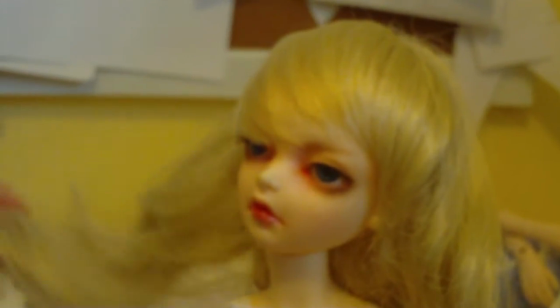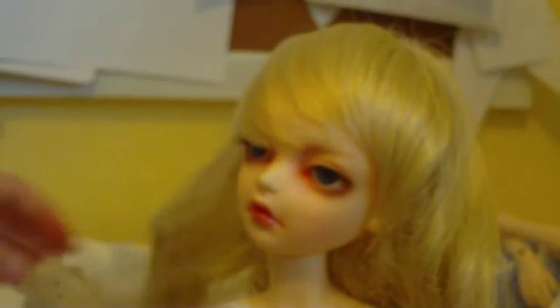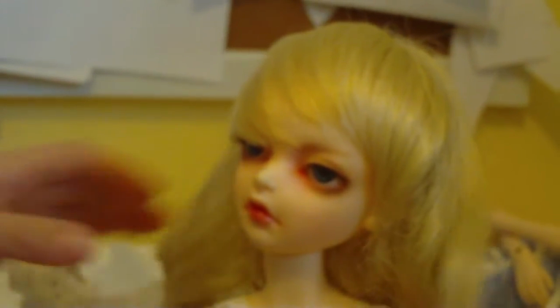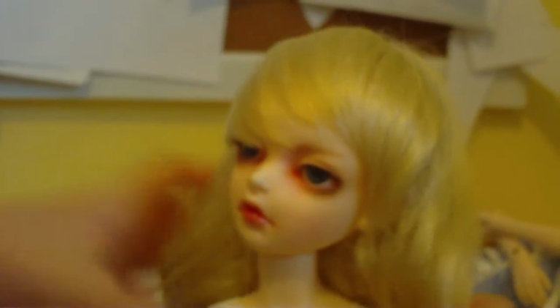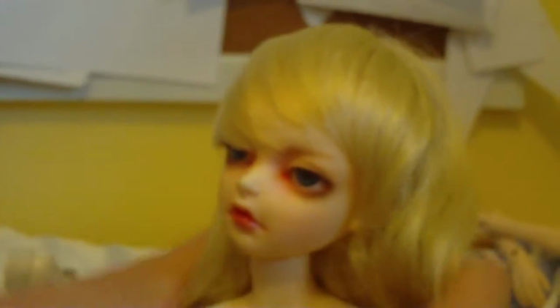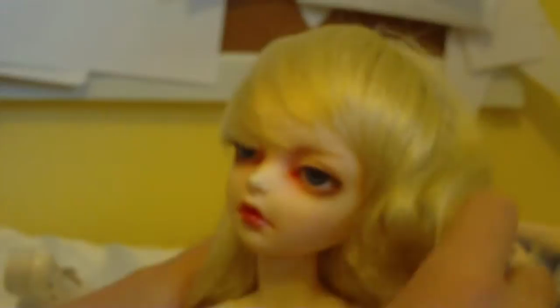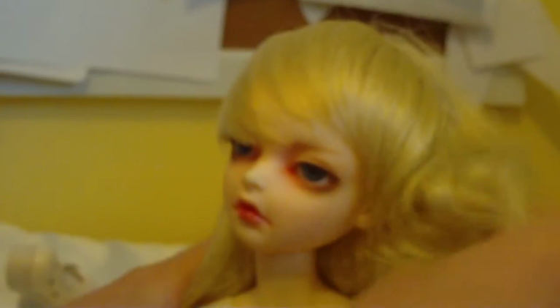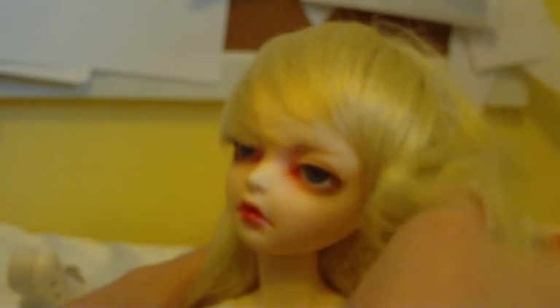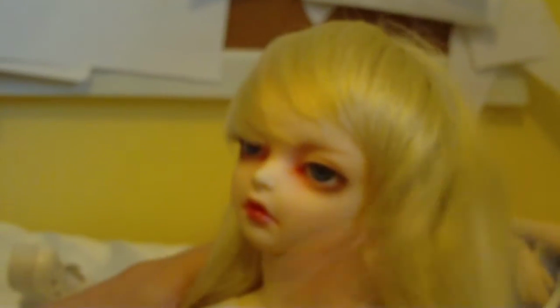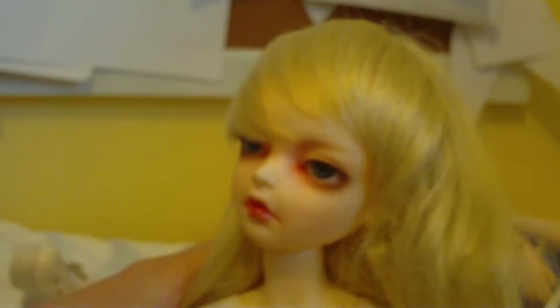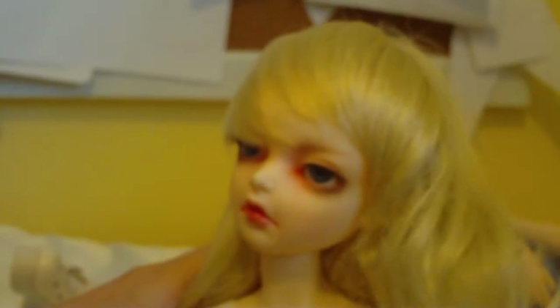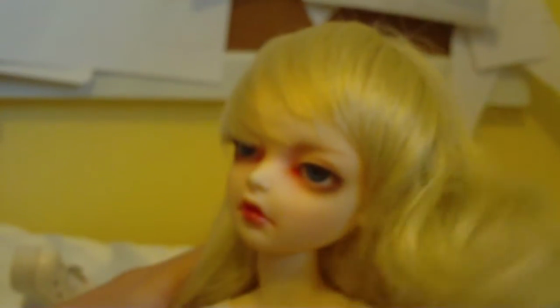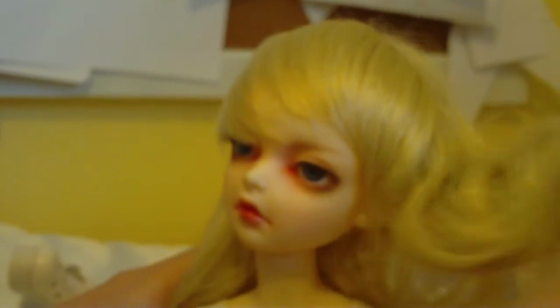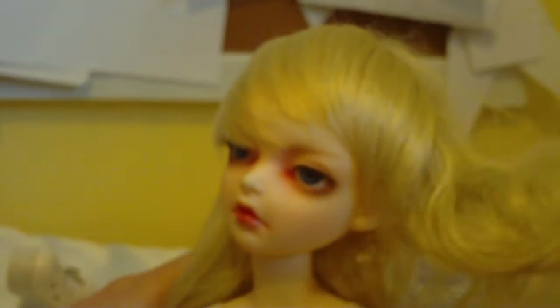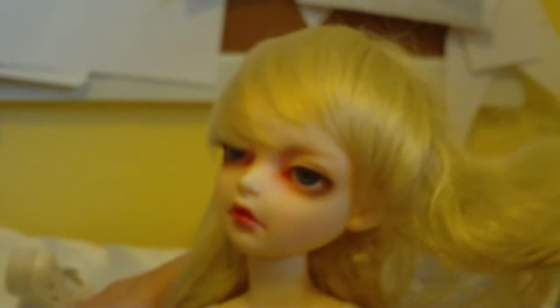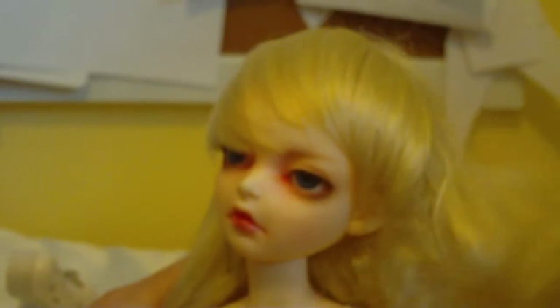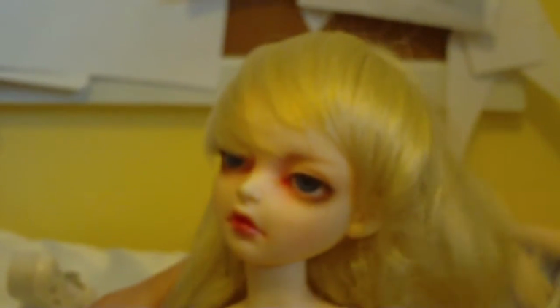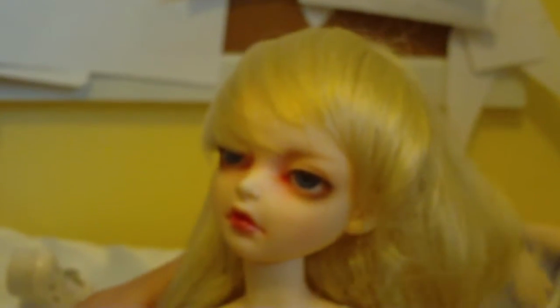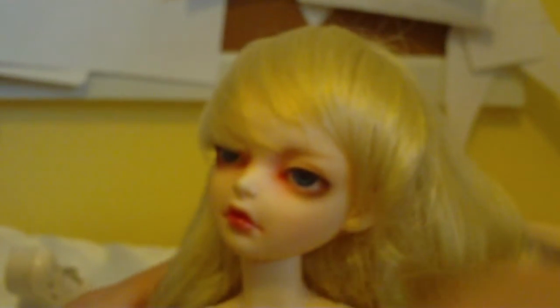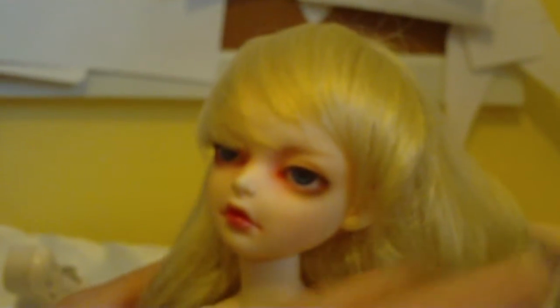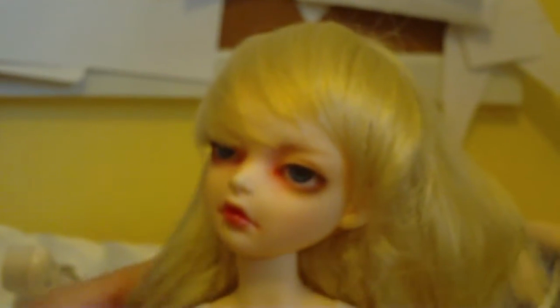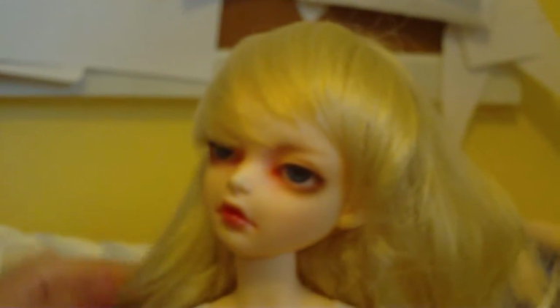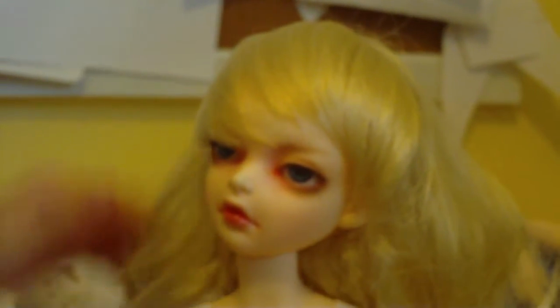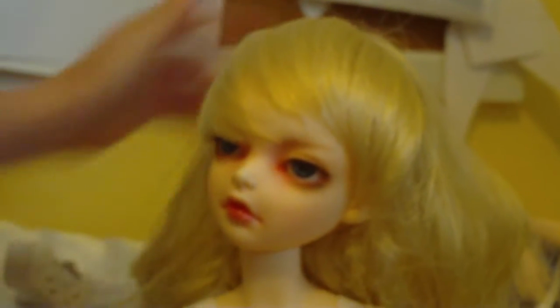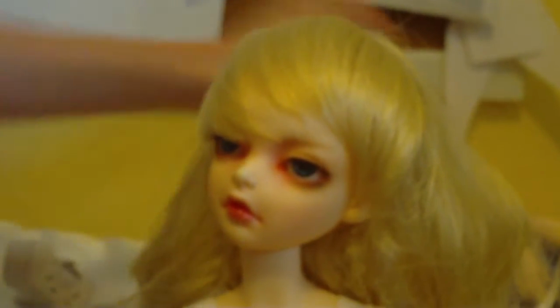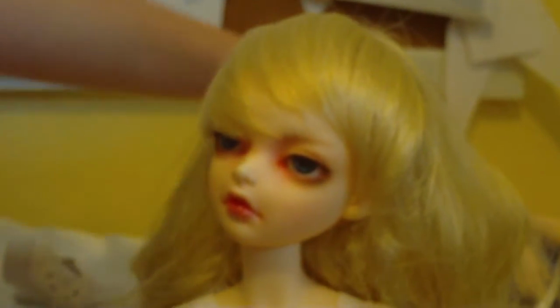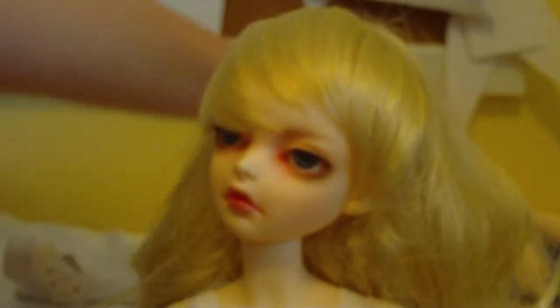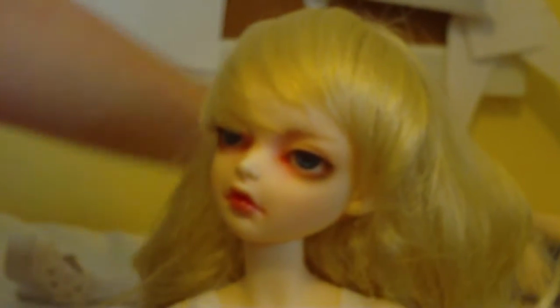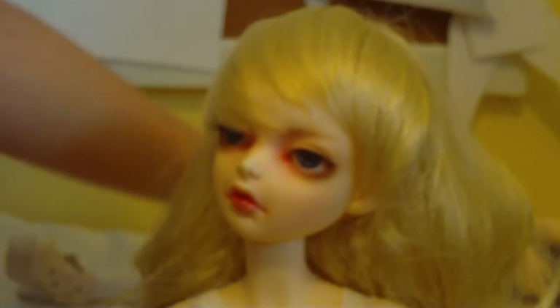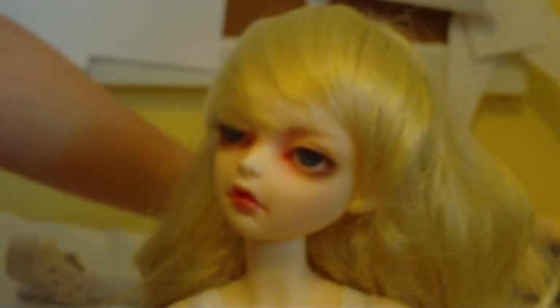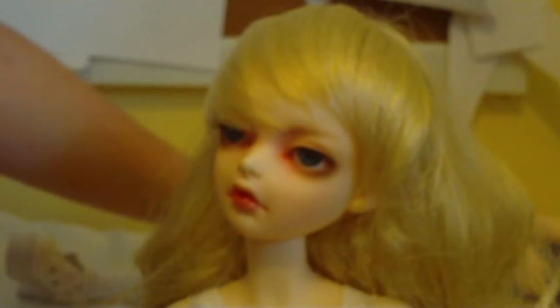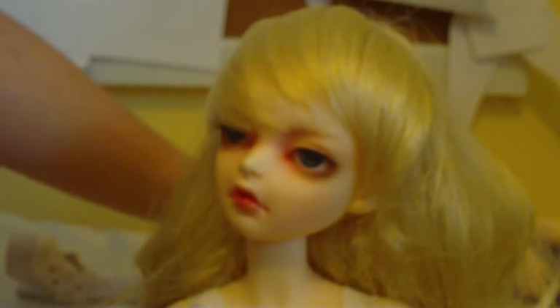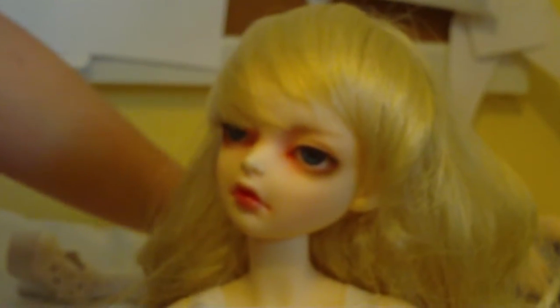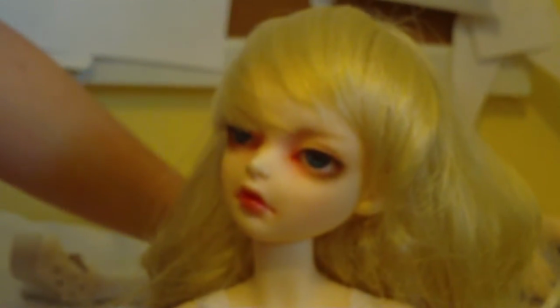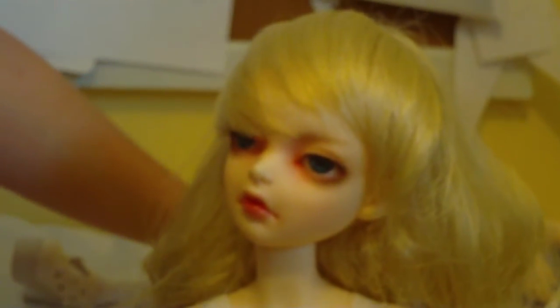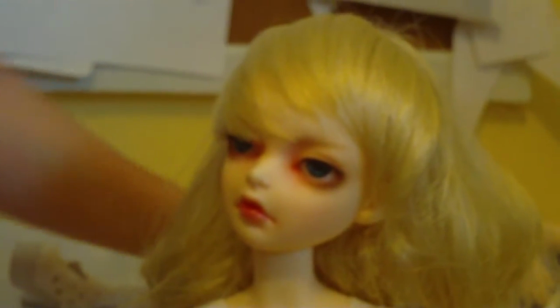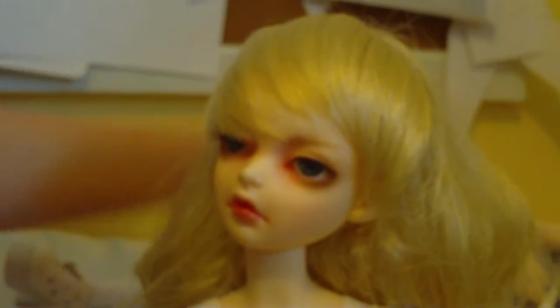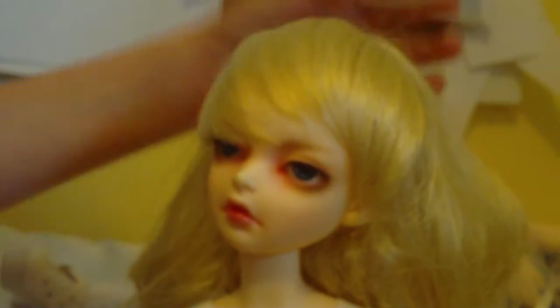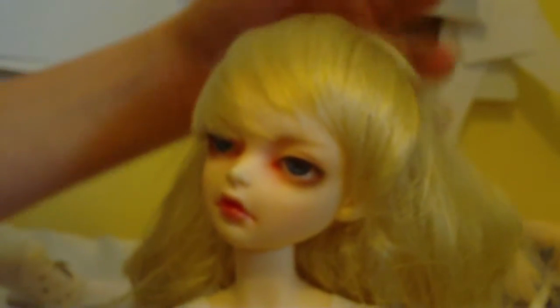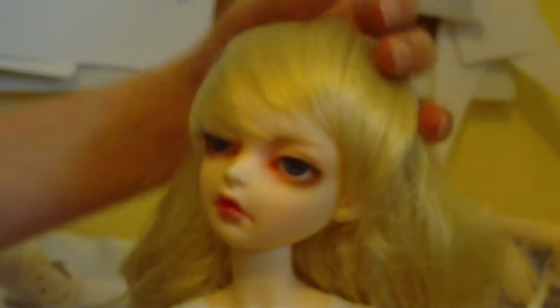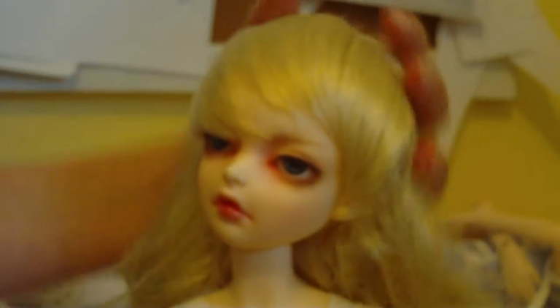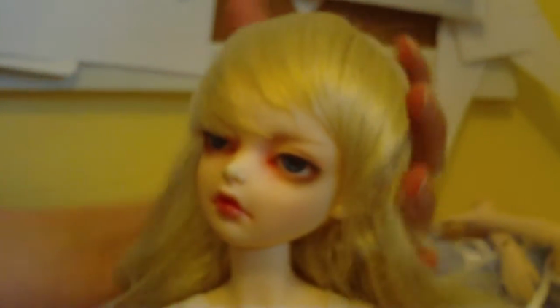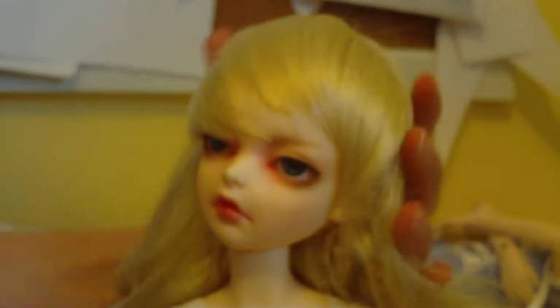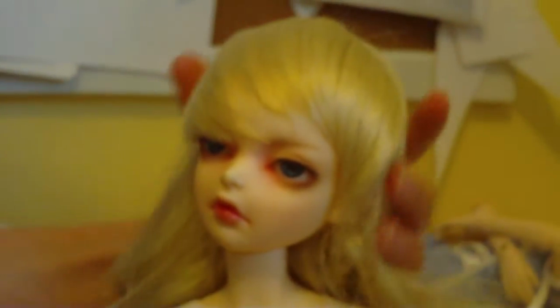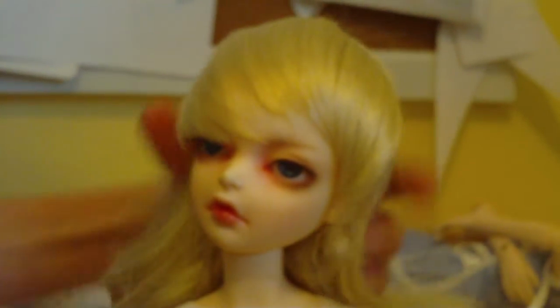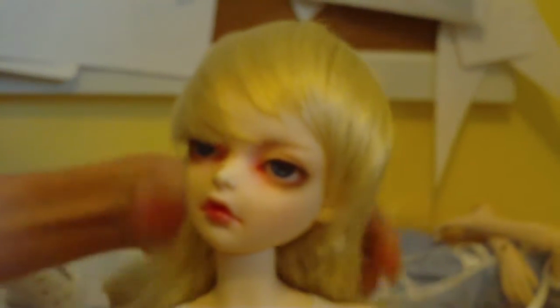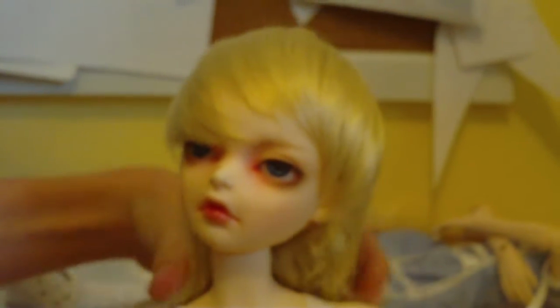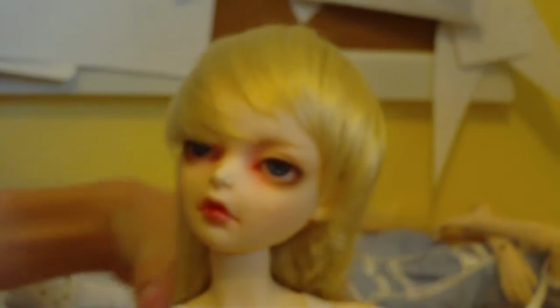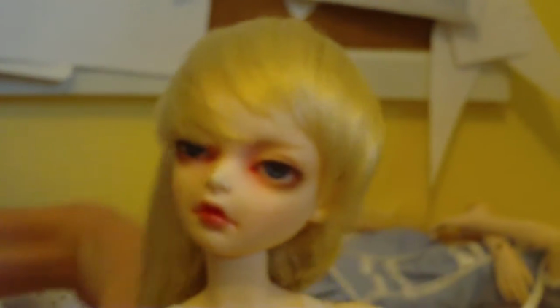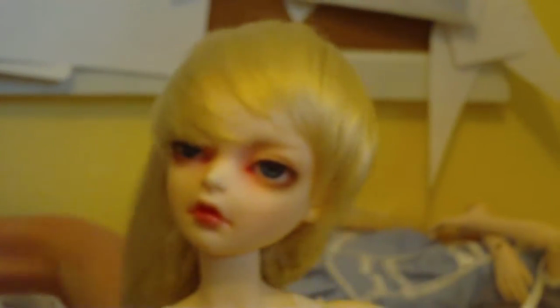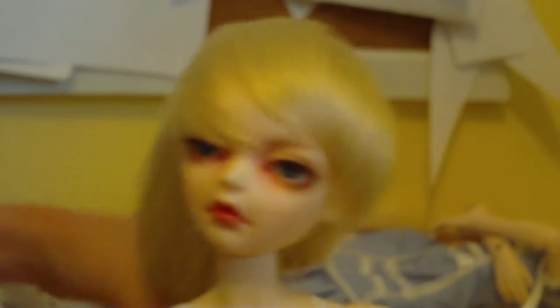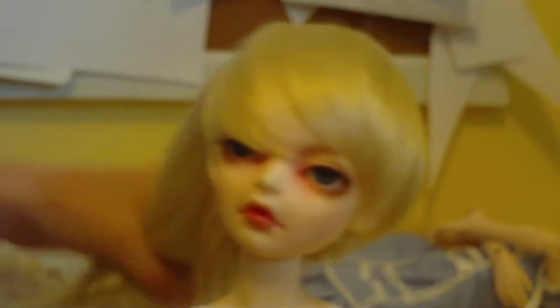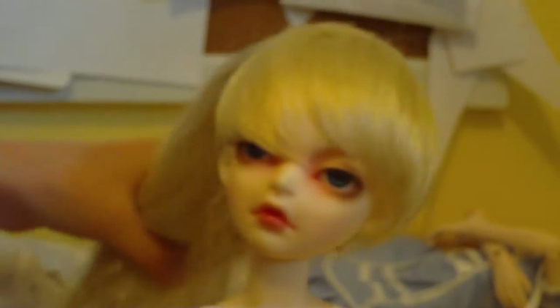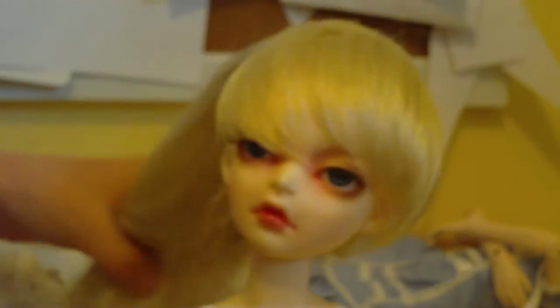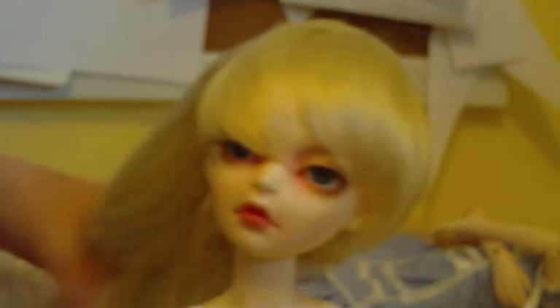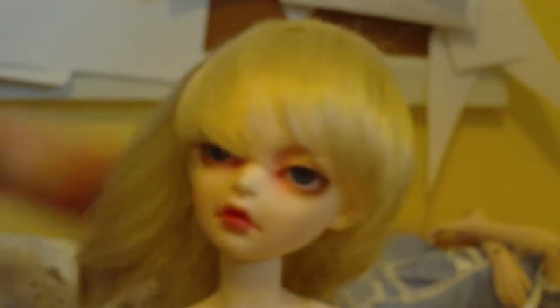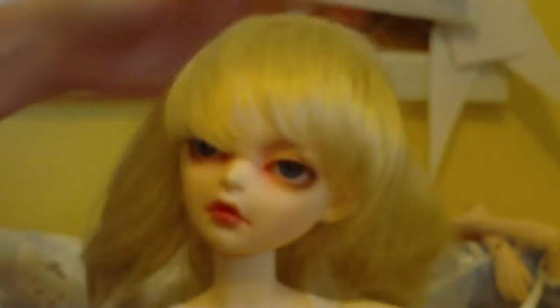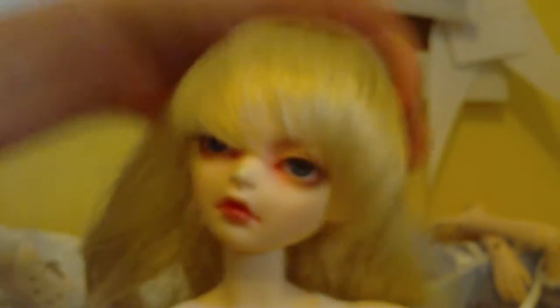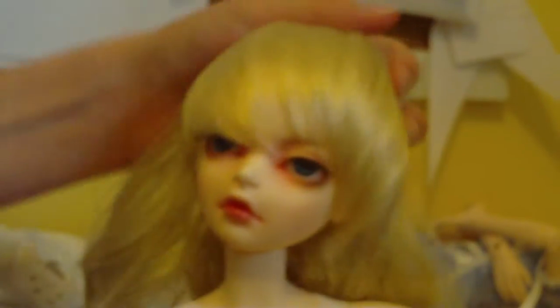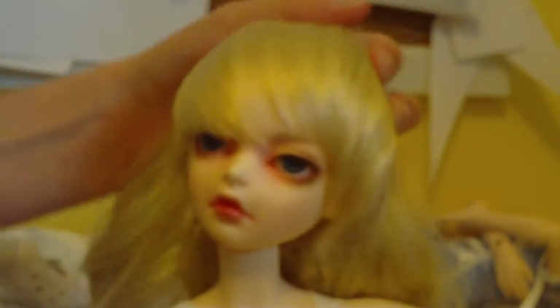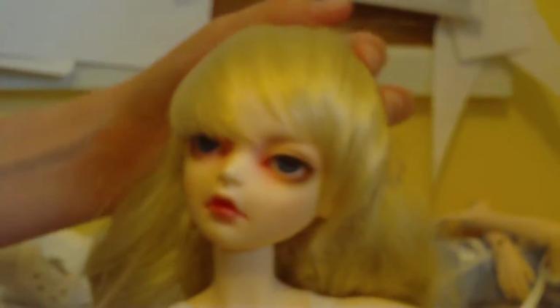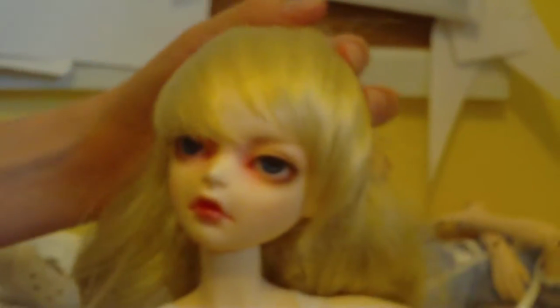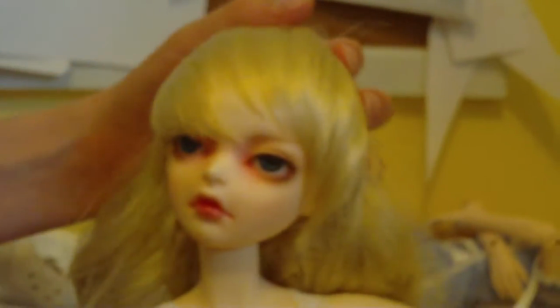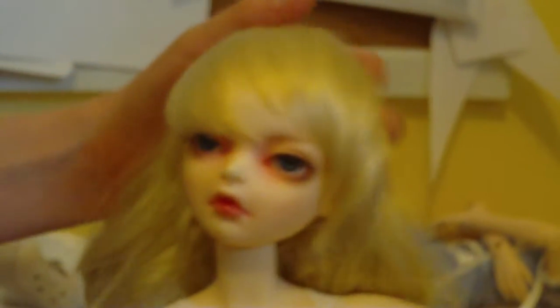Sorry that she's in the background here. Her wig's kind of falling off. Yeah, she's a mess.